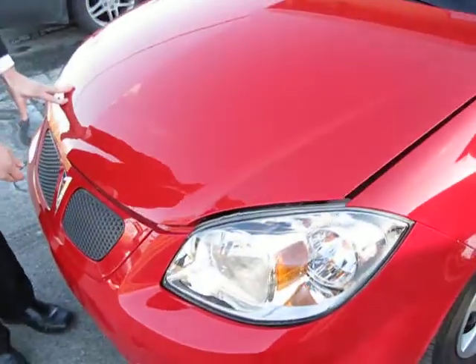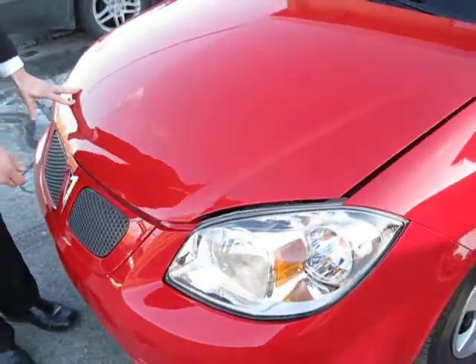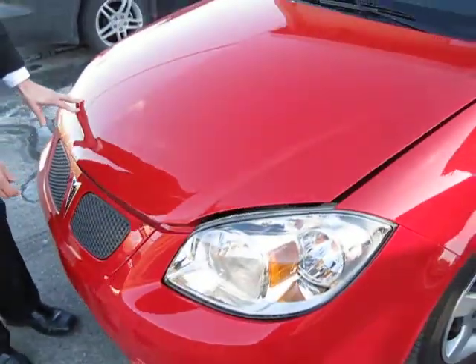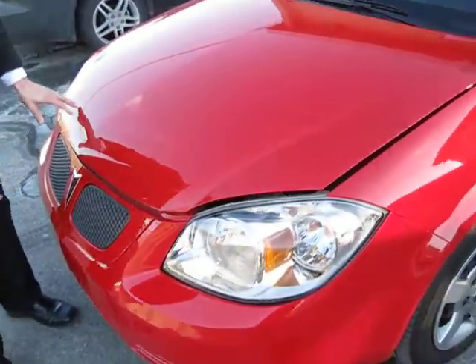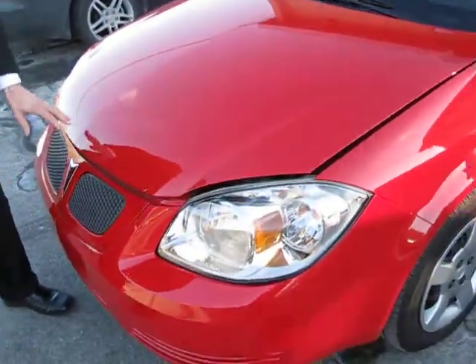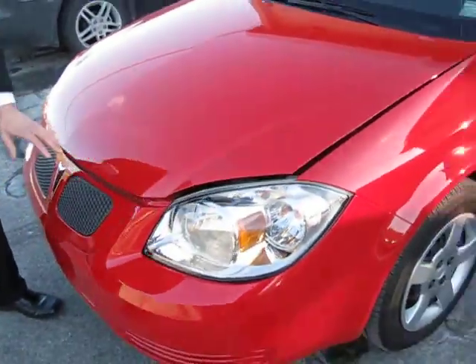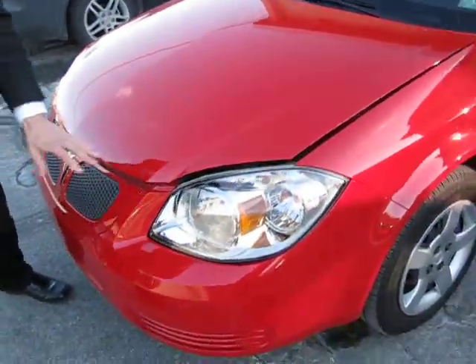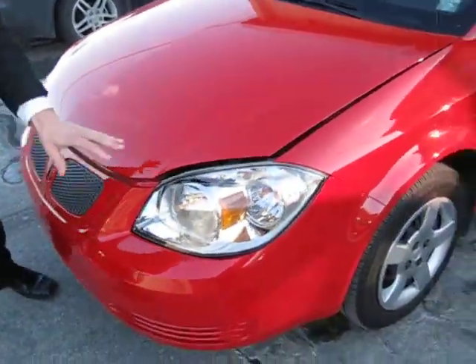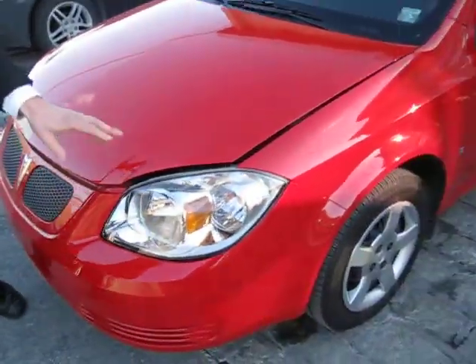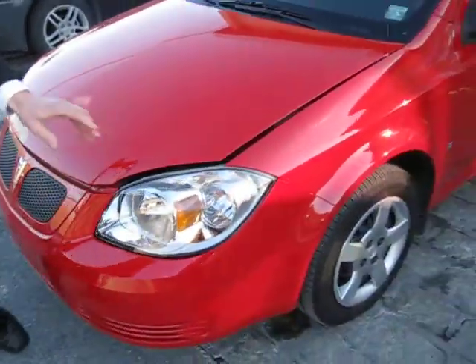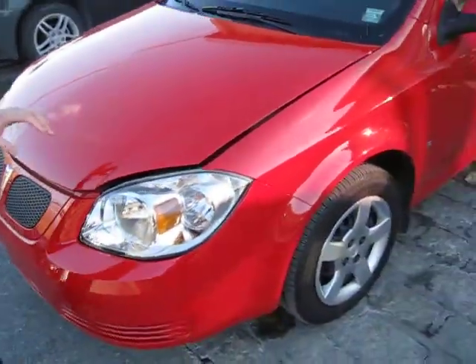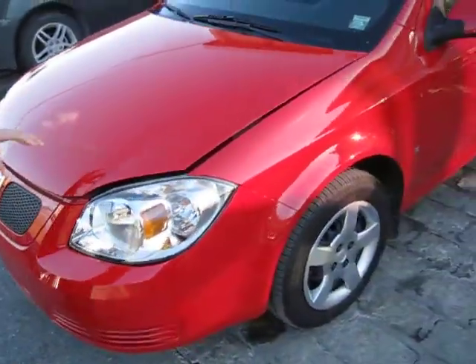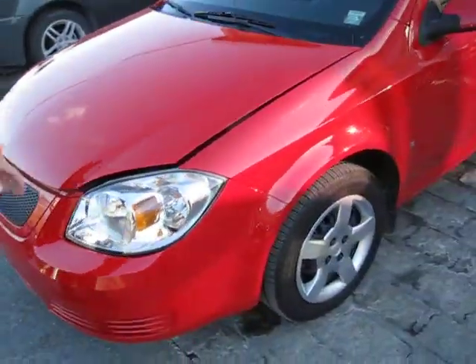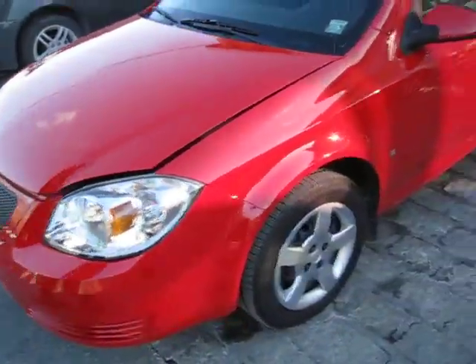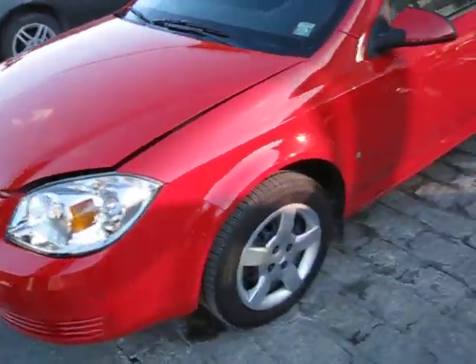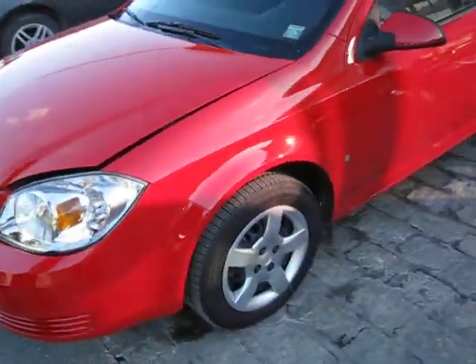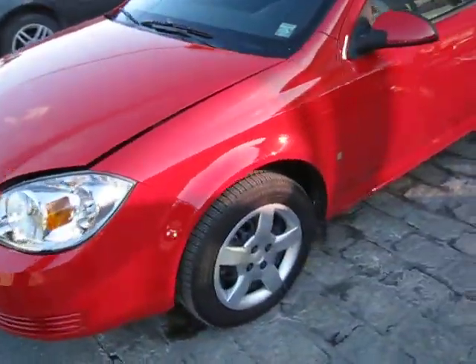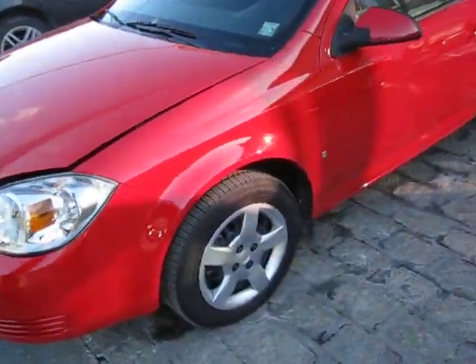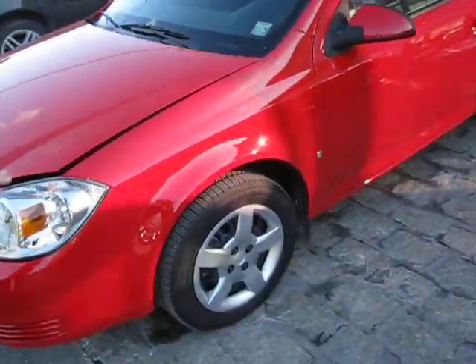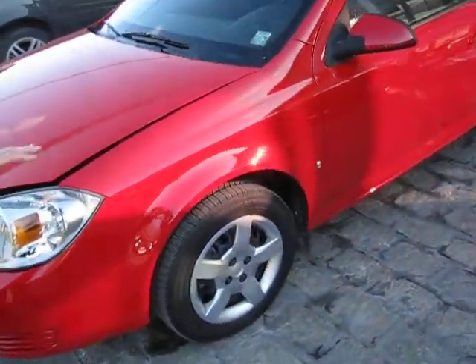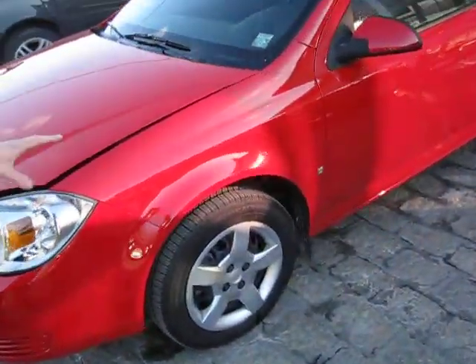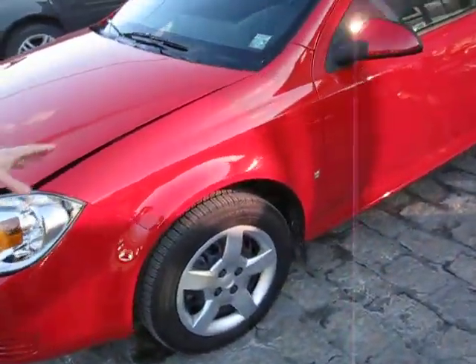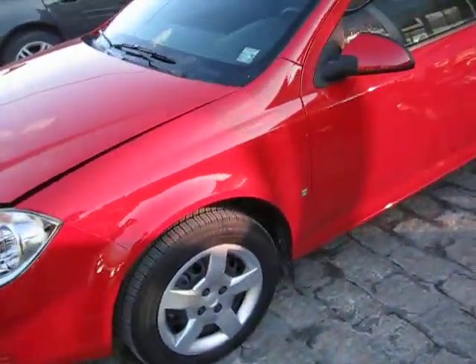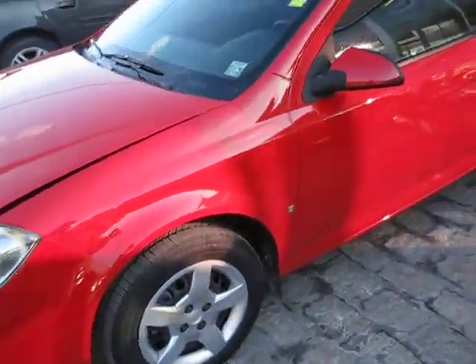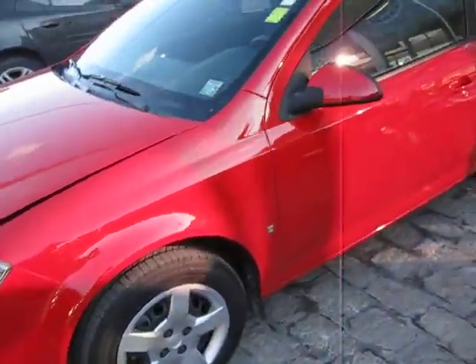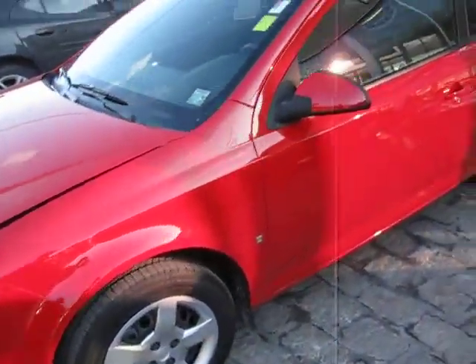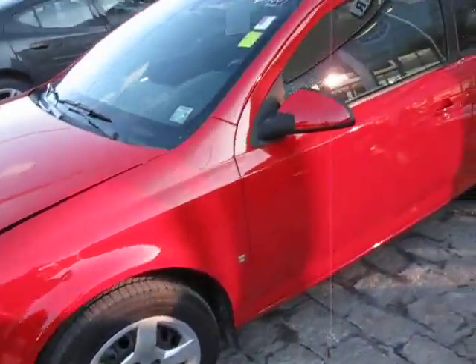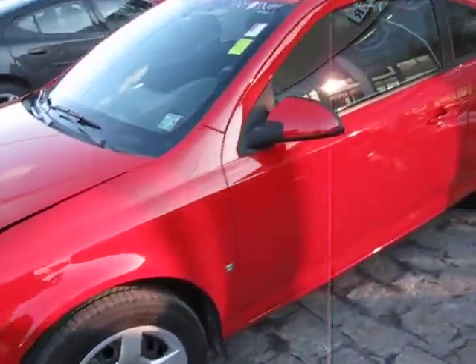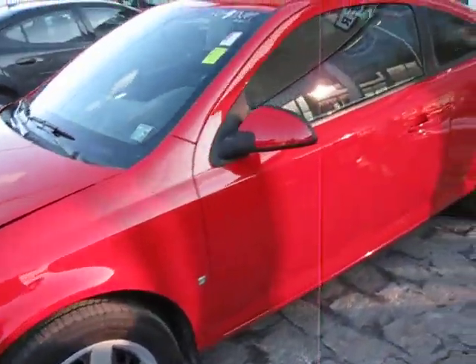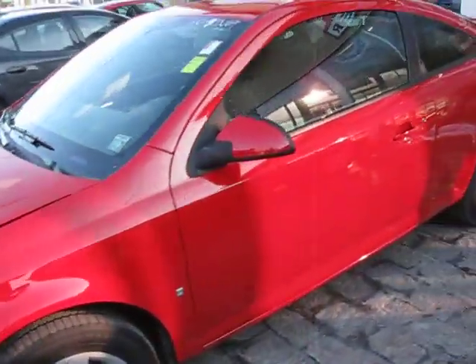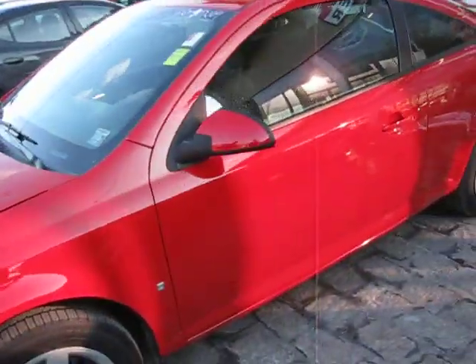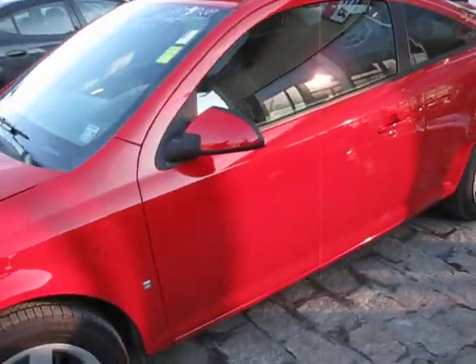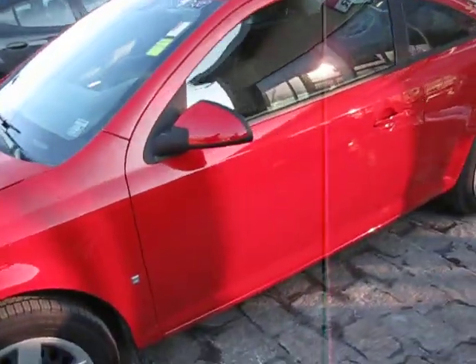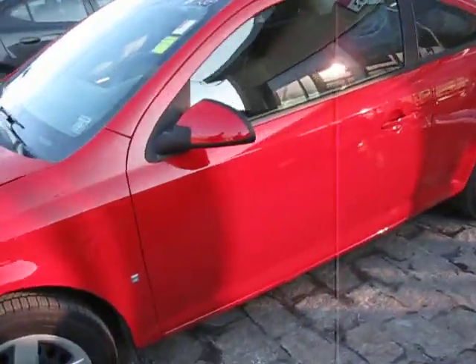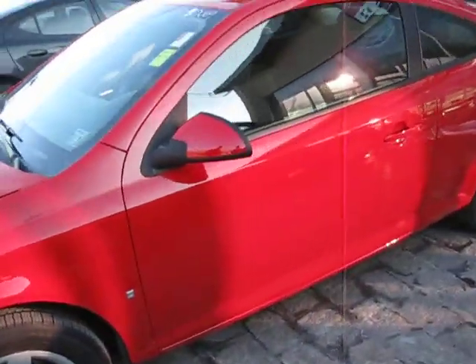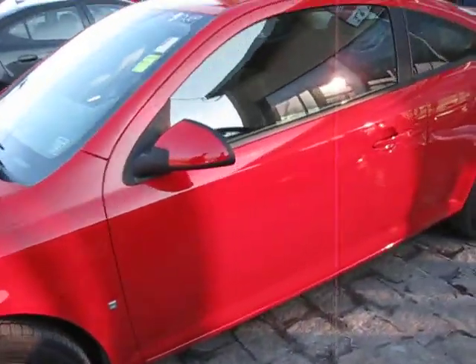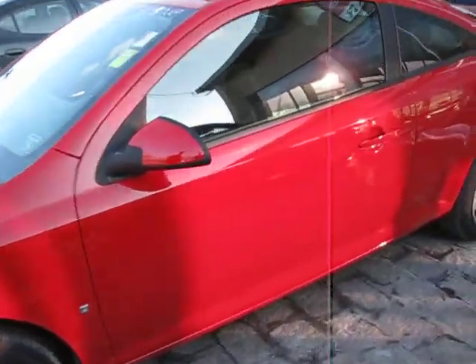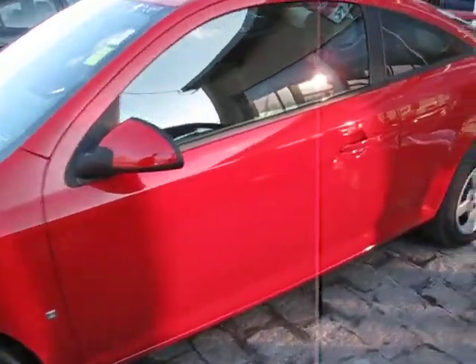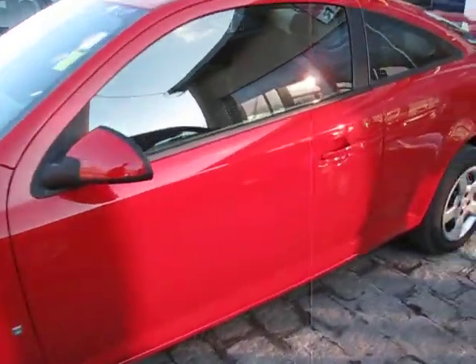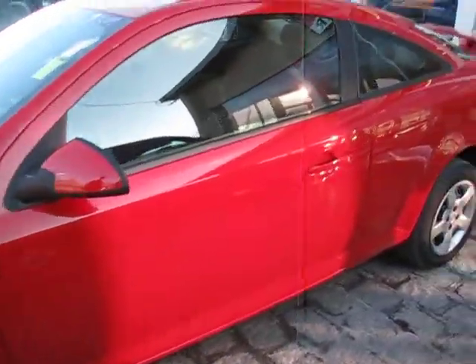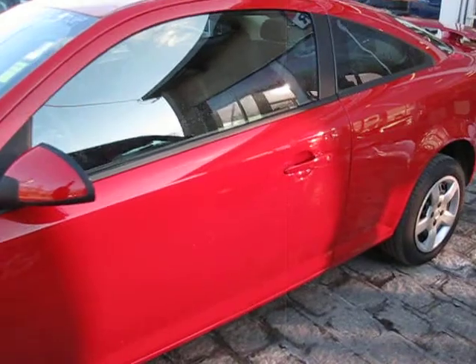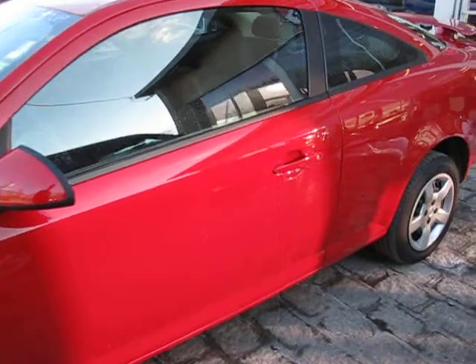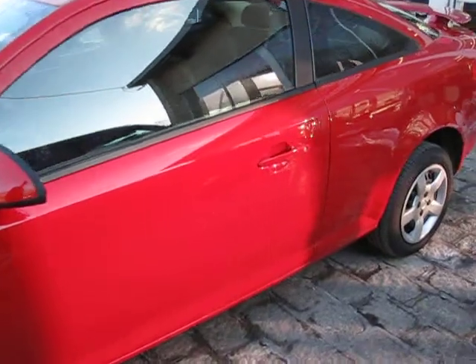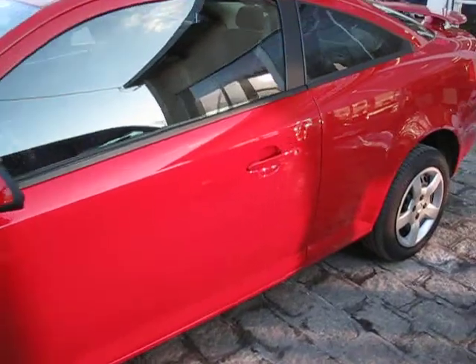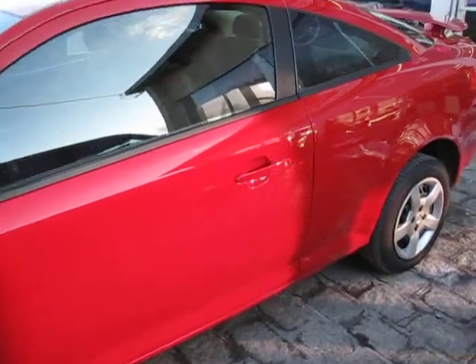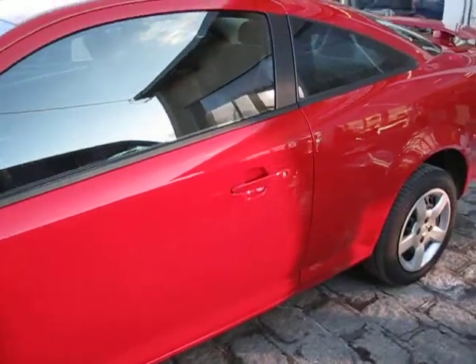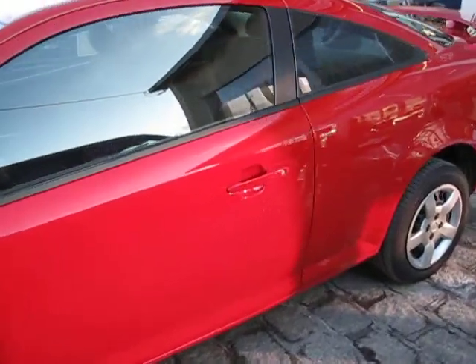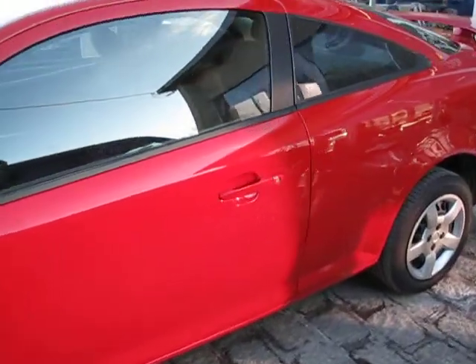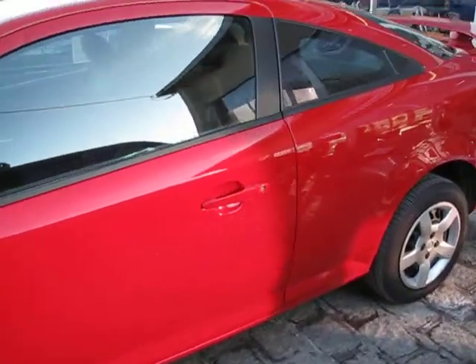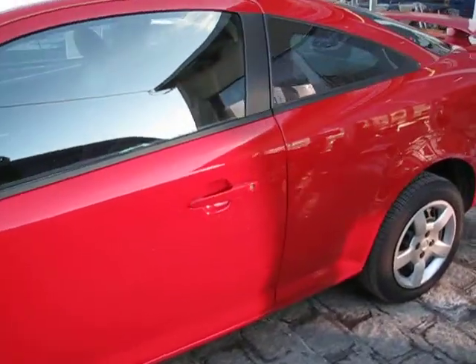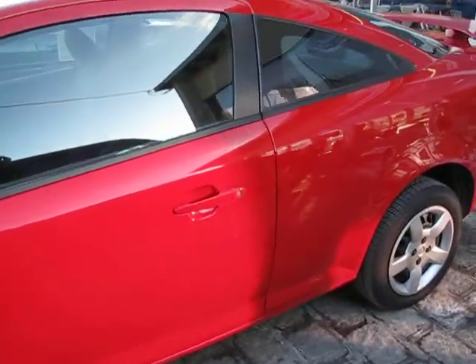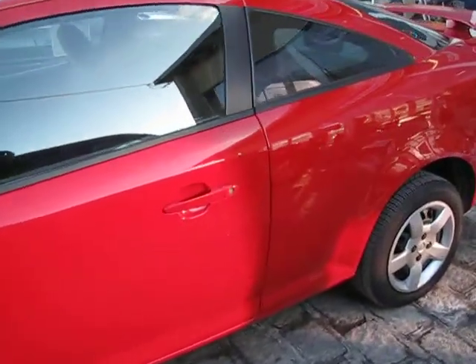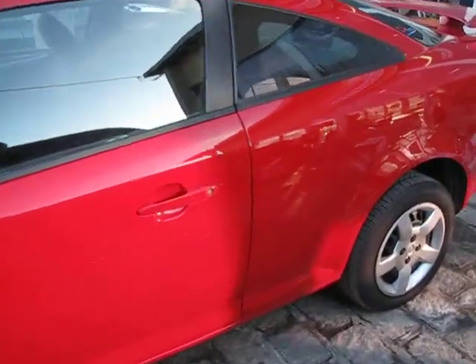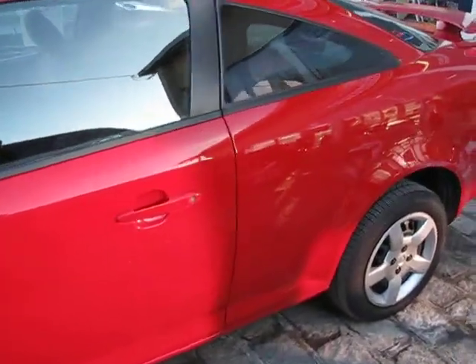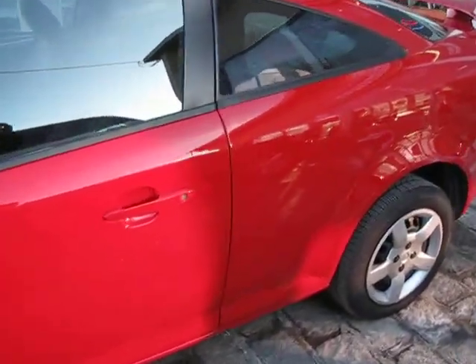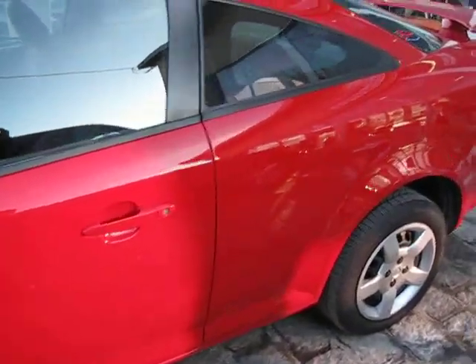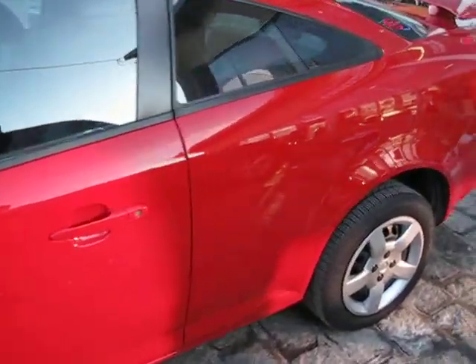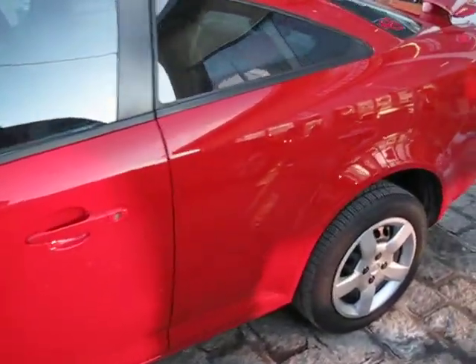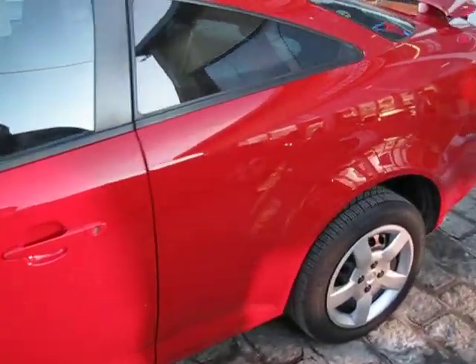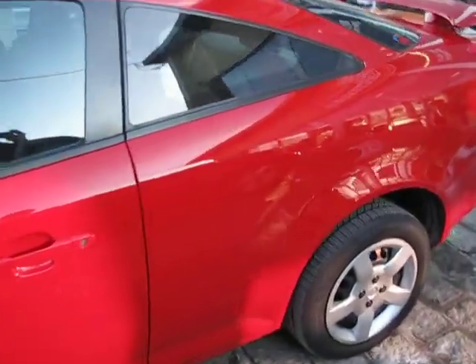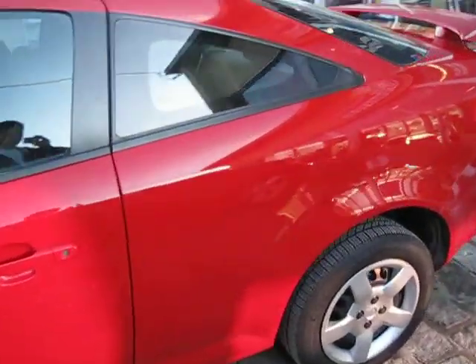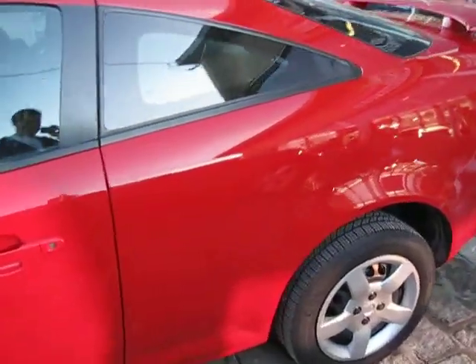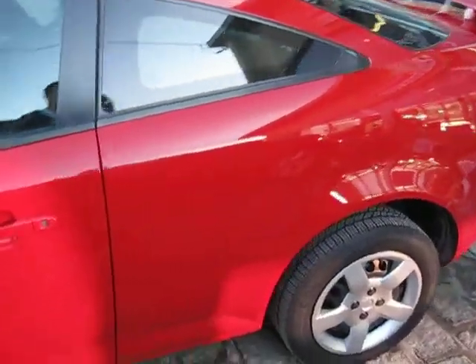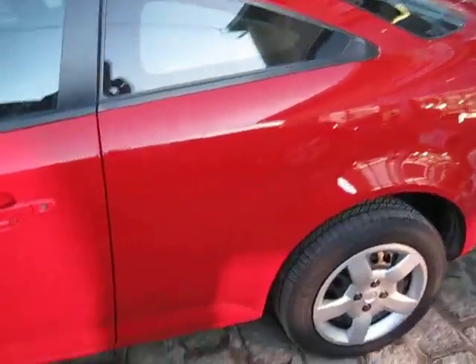As we walk around the side, you can see it's a beautiful red. Brand new tires. No scratches whatsoever, no dents.